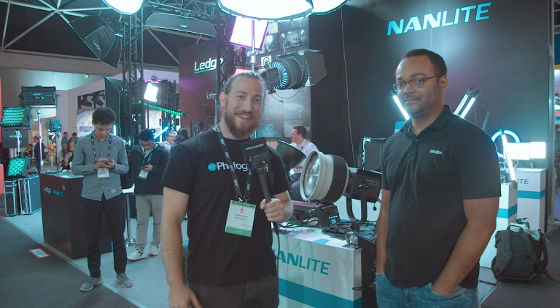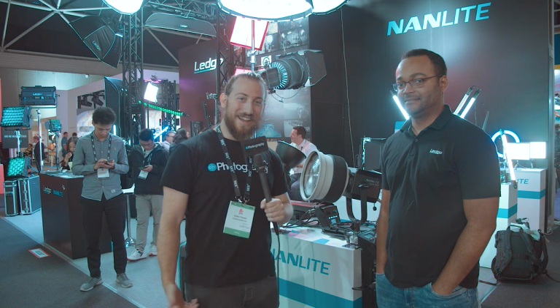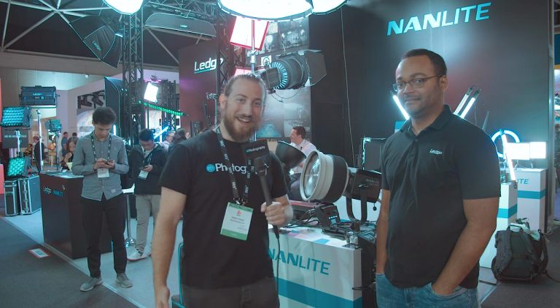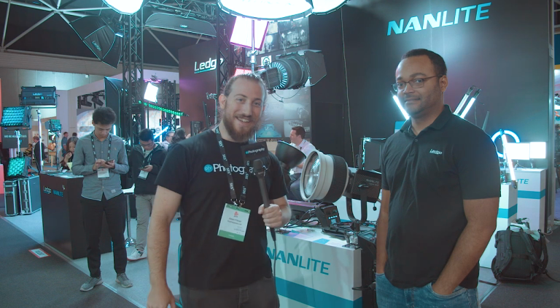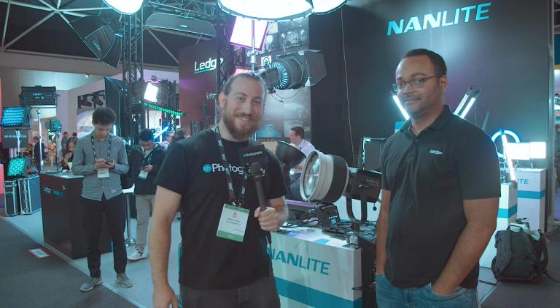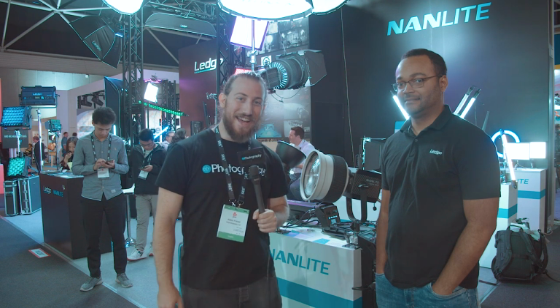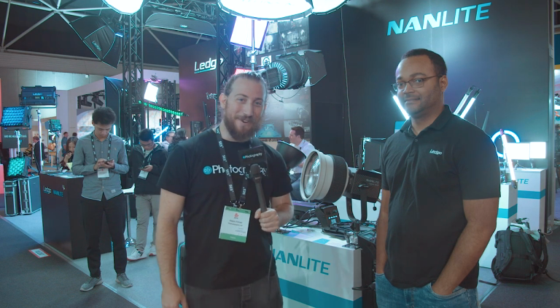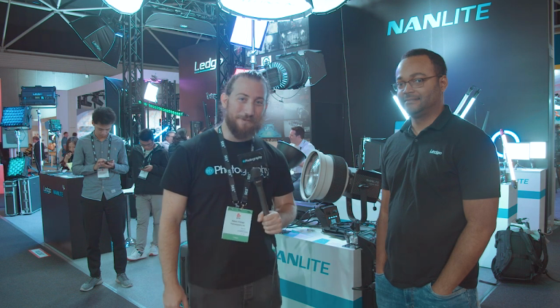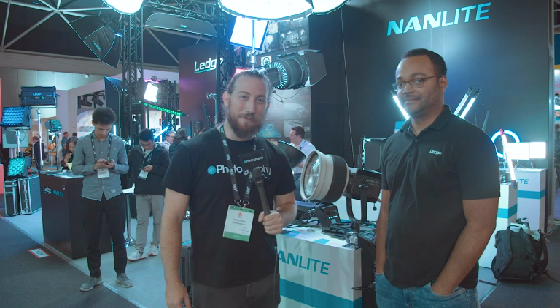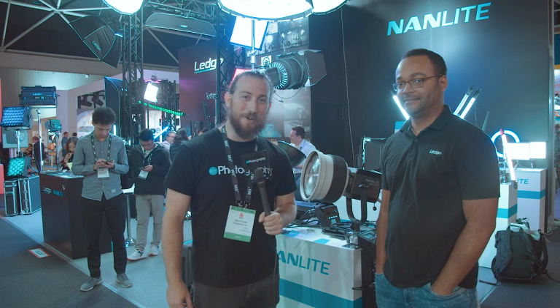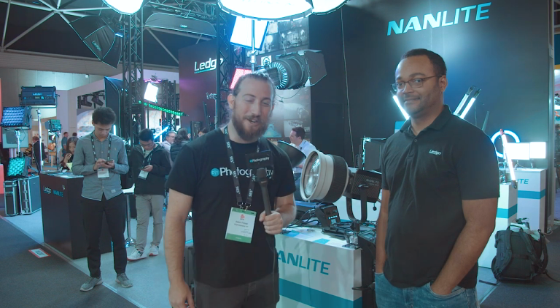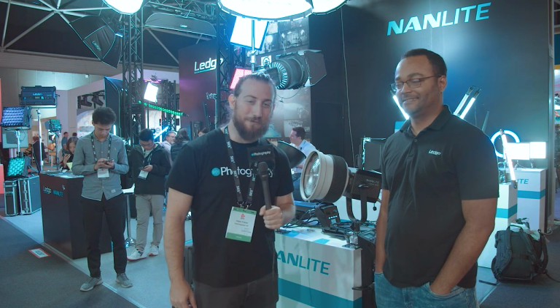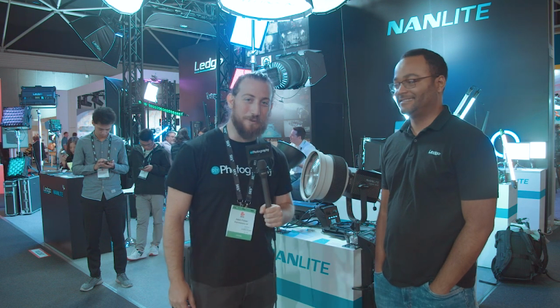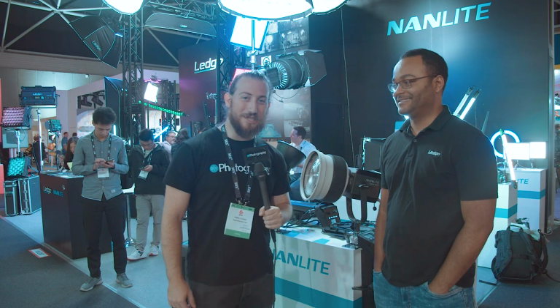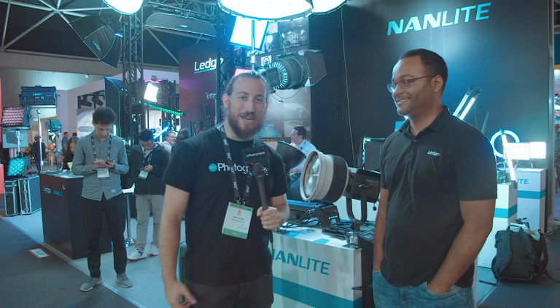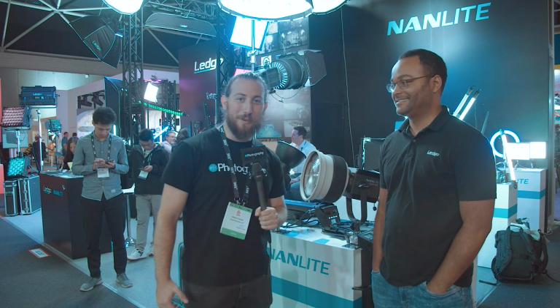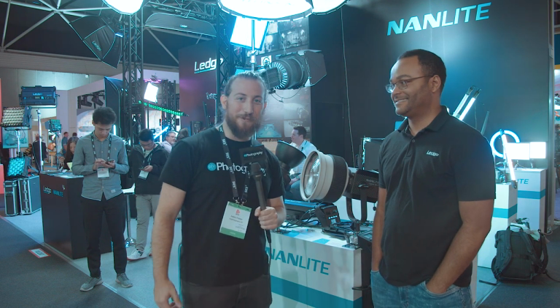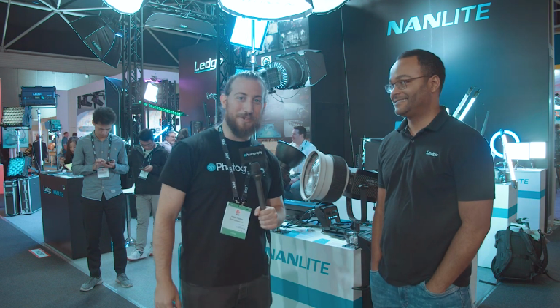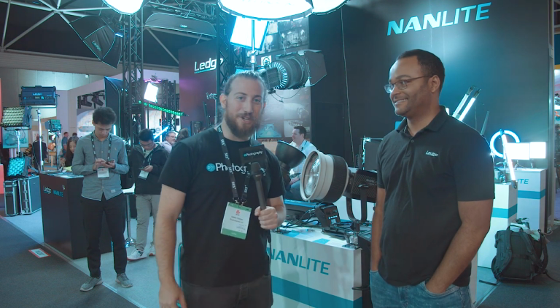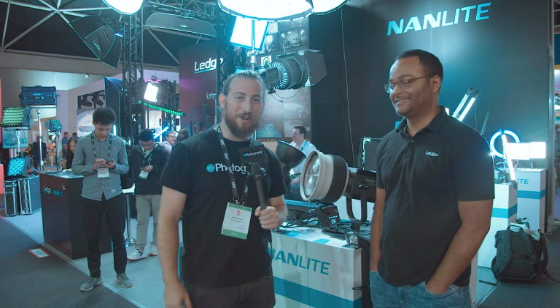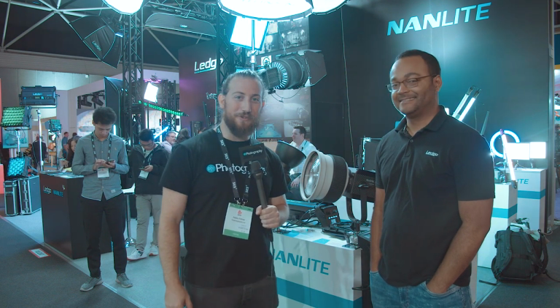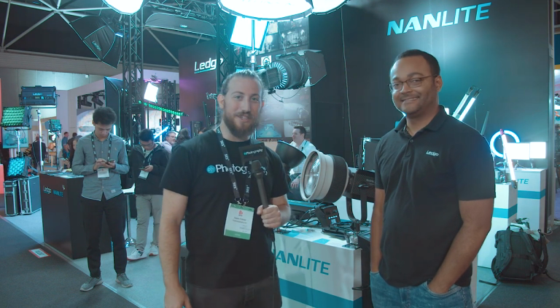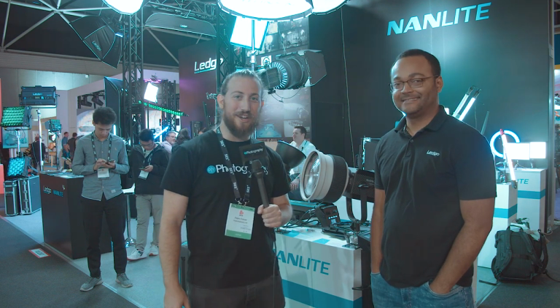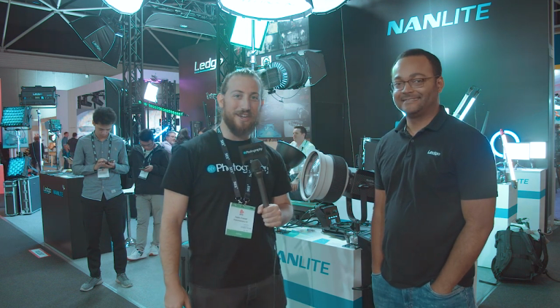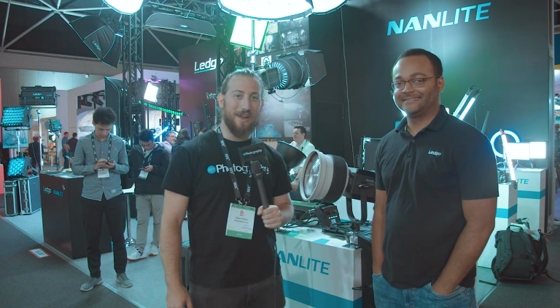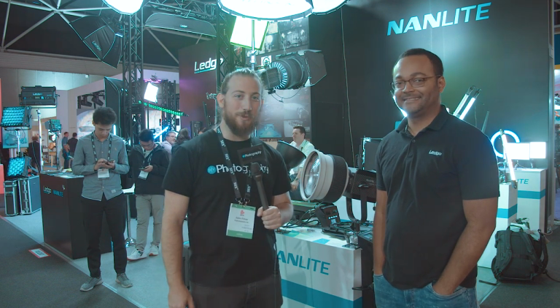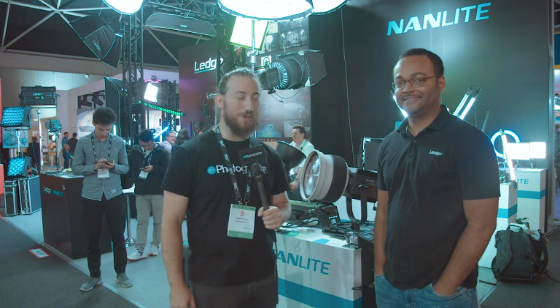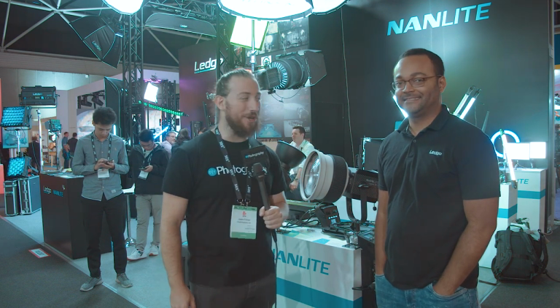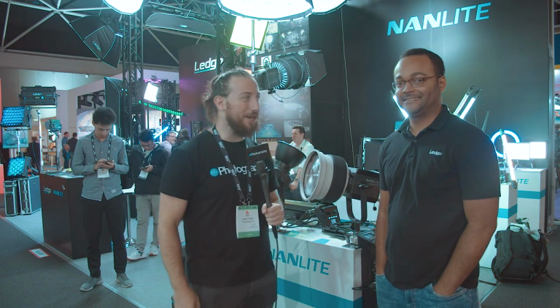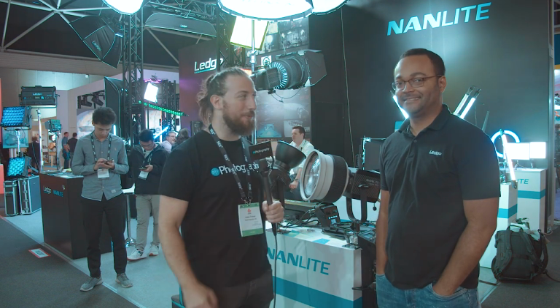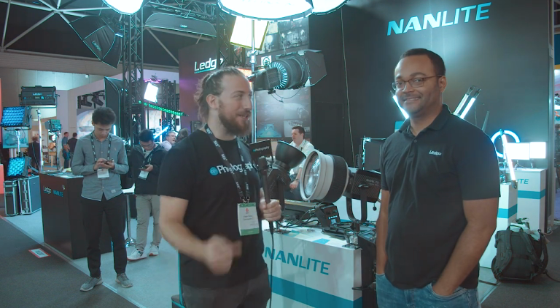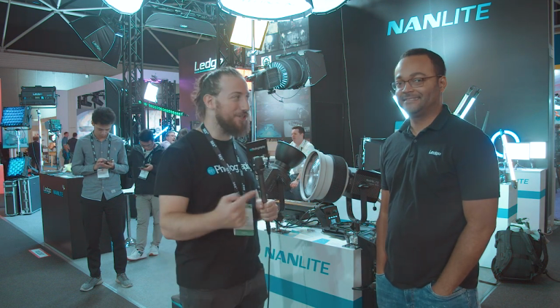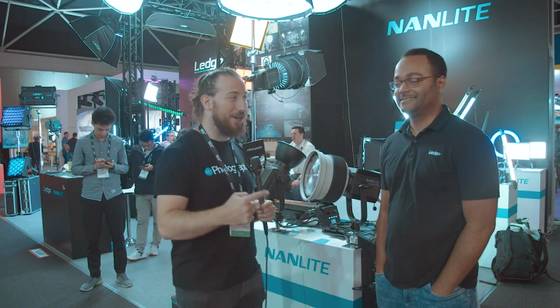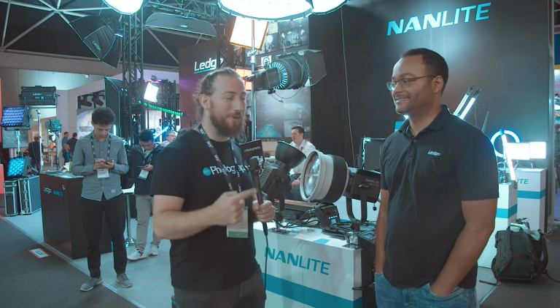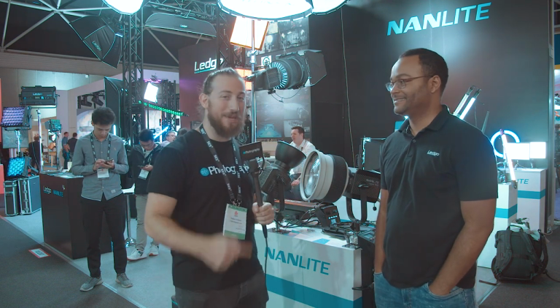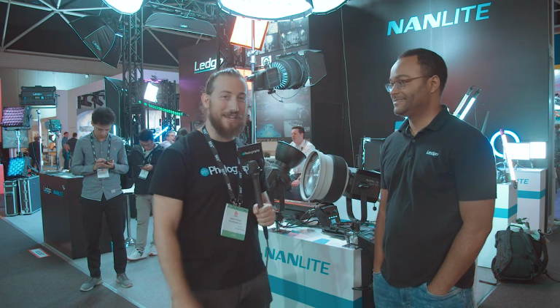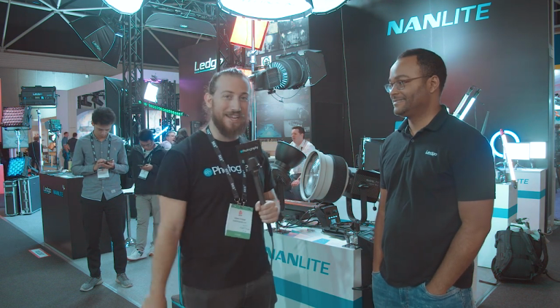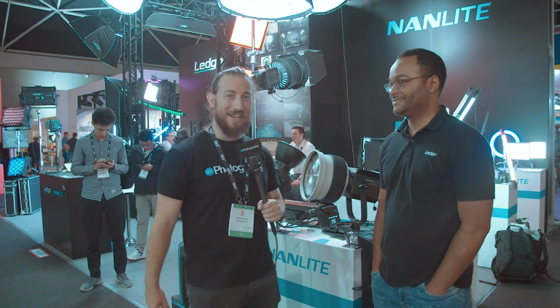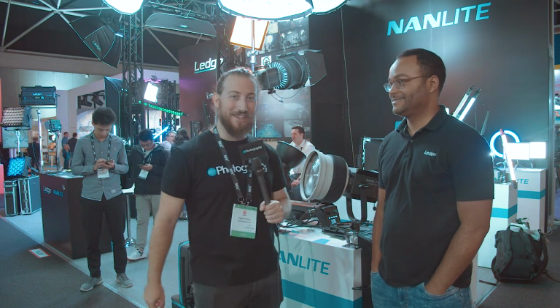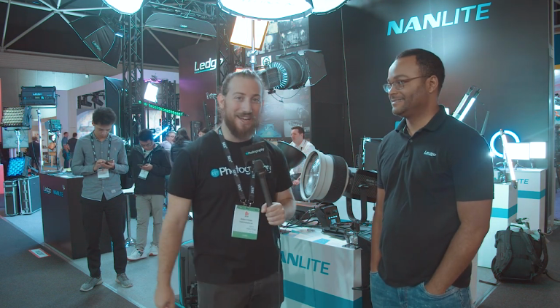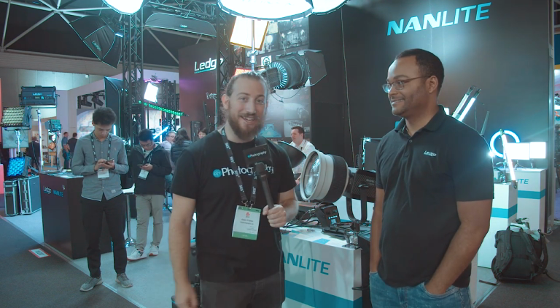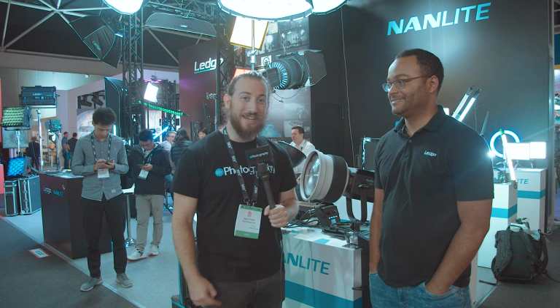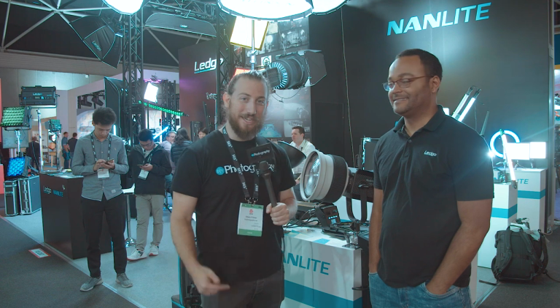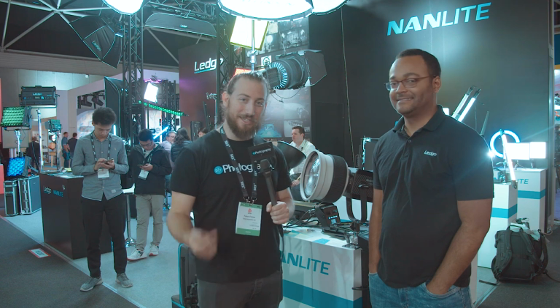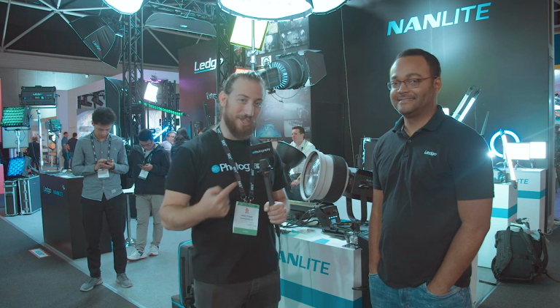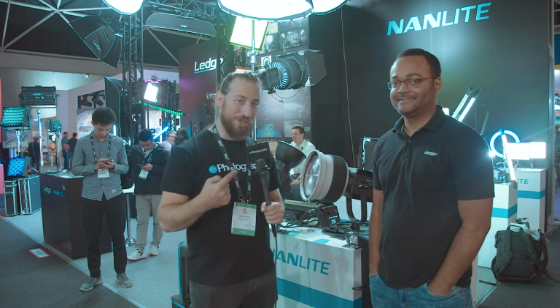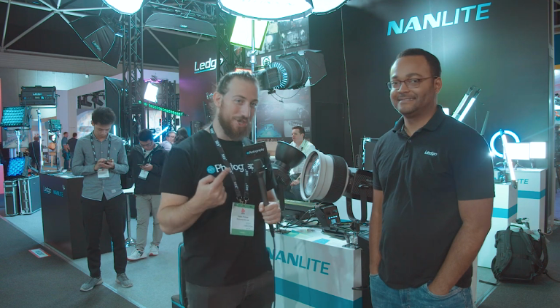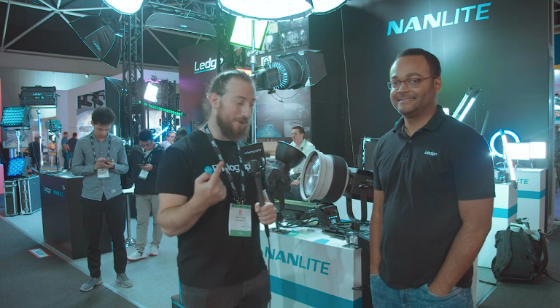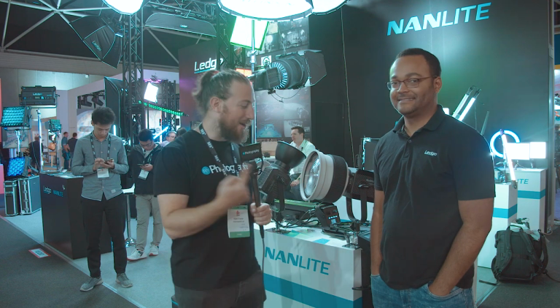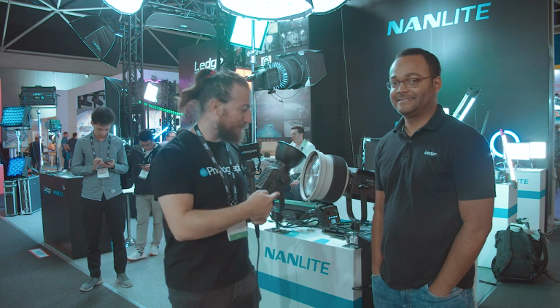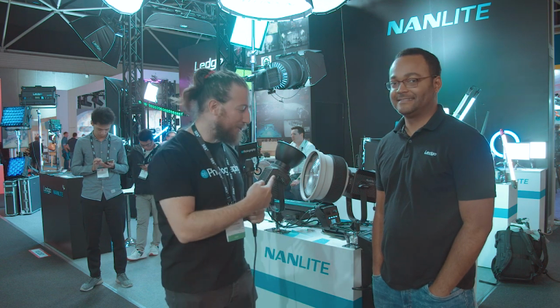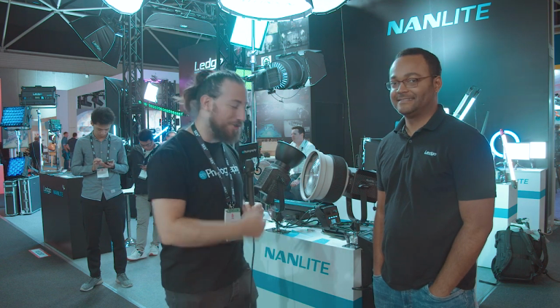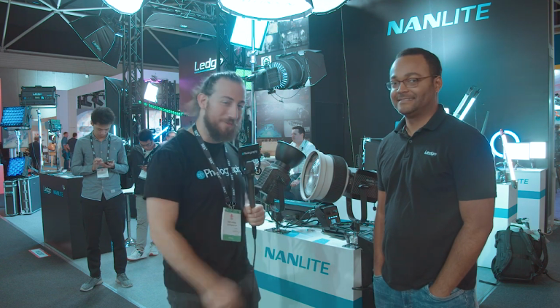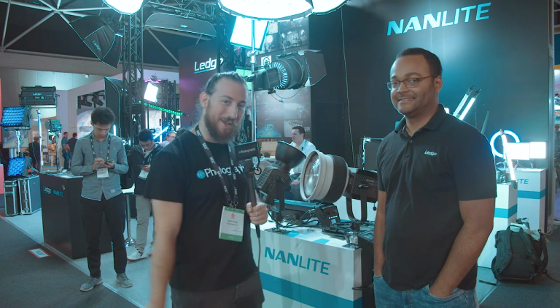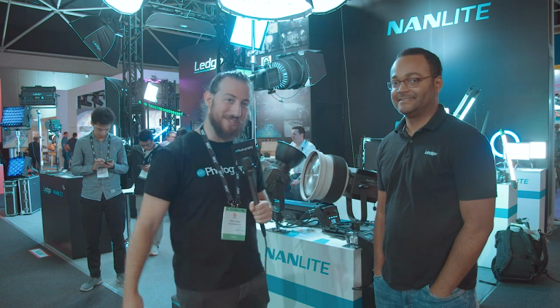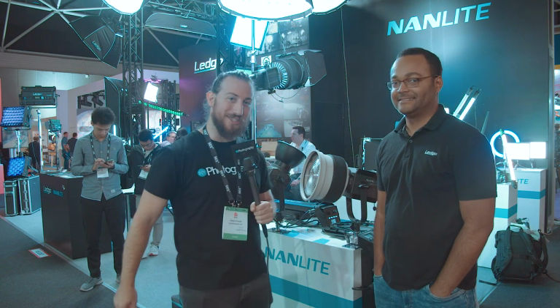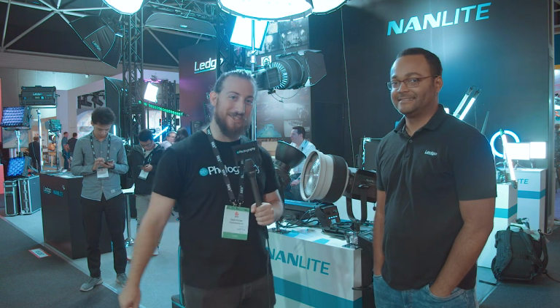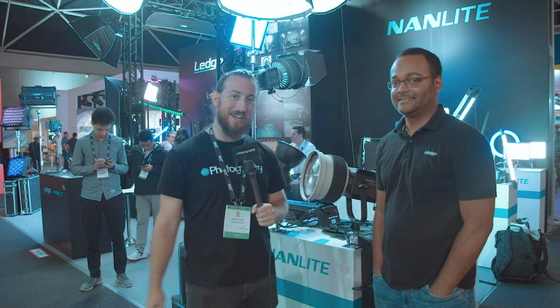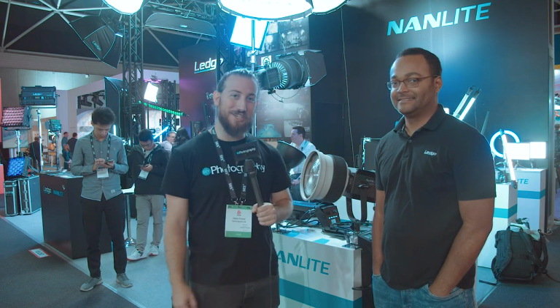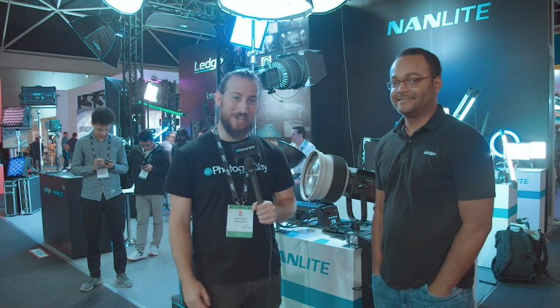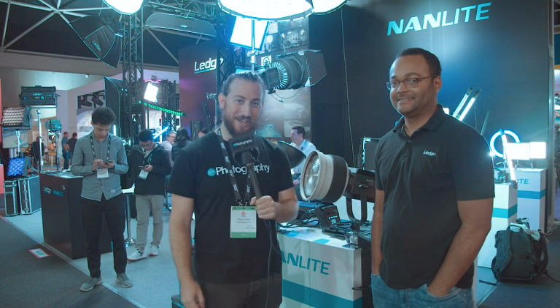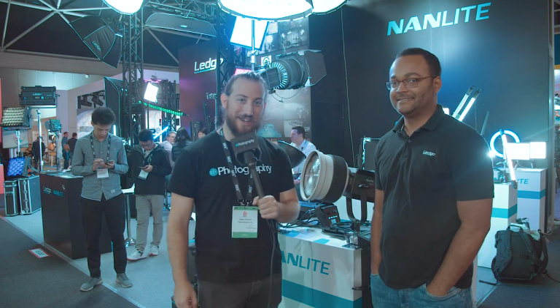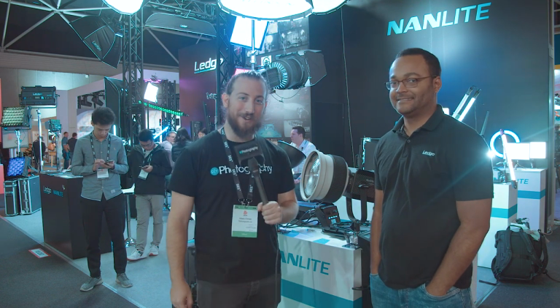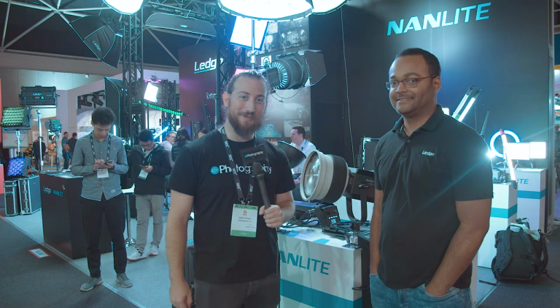Hey guys, Adam Furmer here from DIYPhotography.net. We're joined here by Jeremy at Nanlite. He's going to show off their new monster light. Check it out.